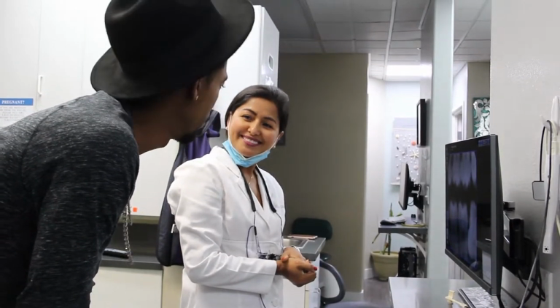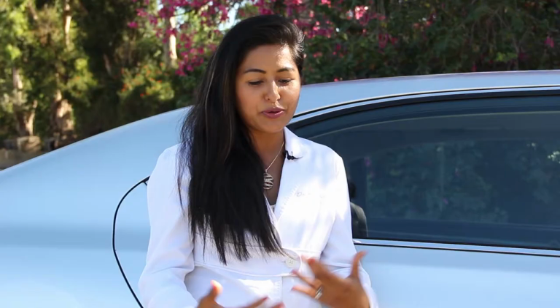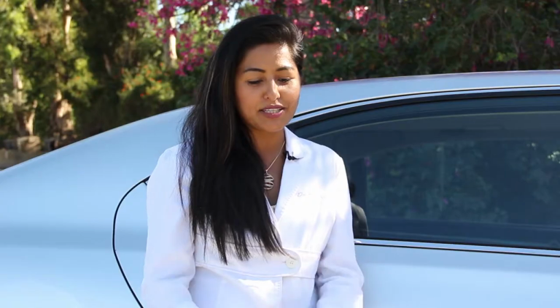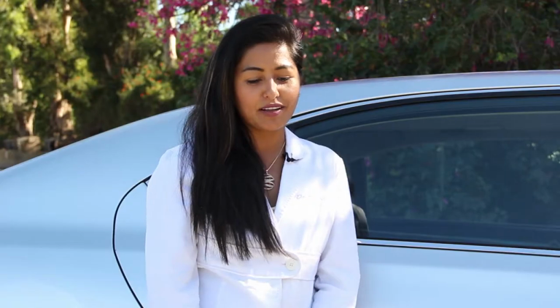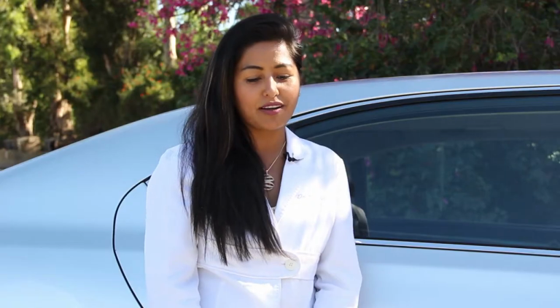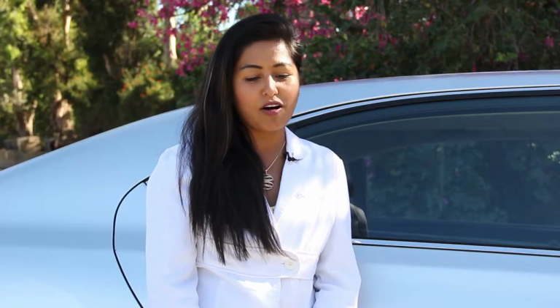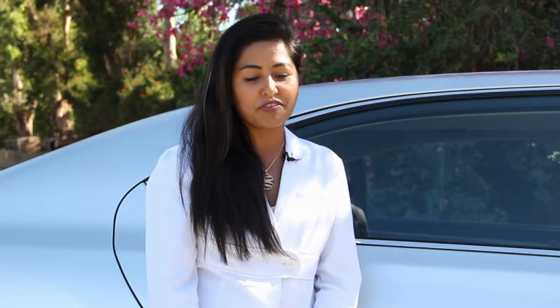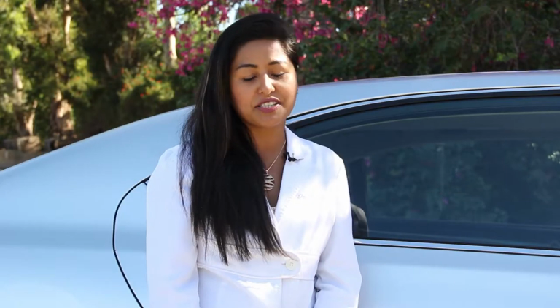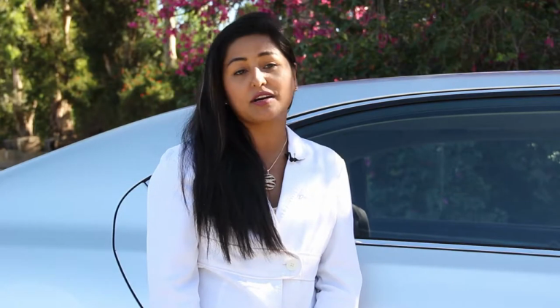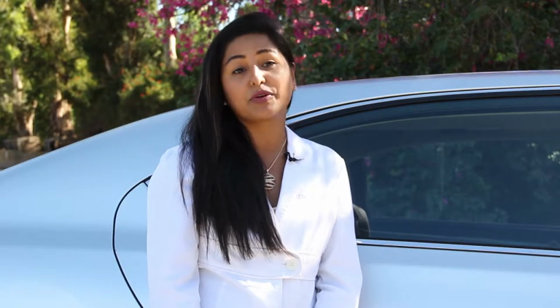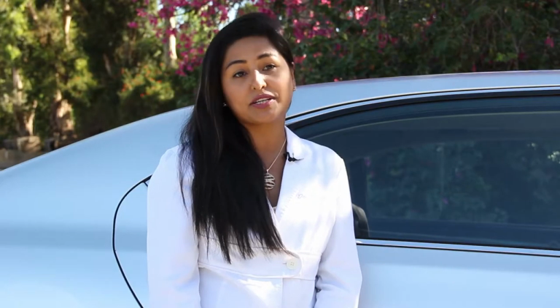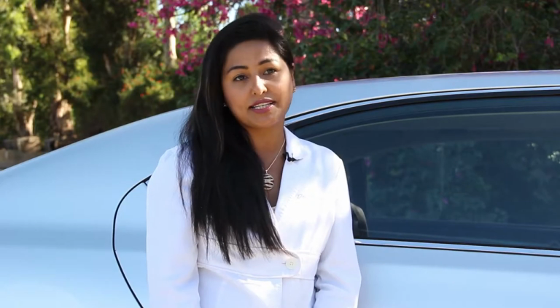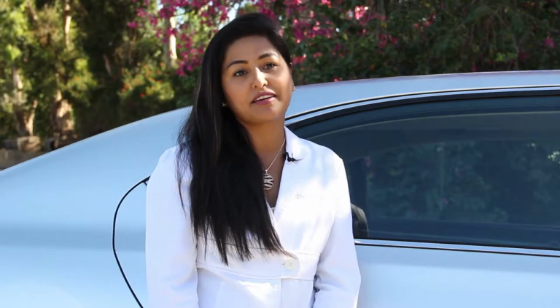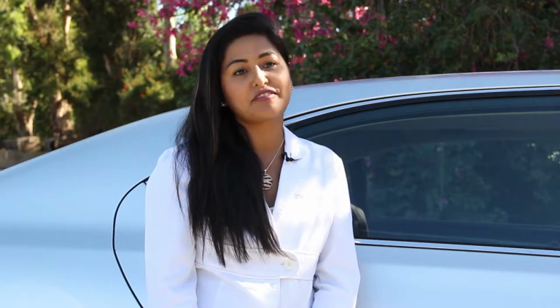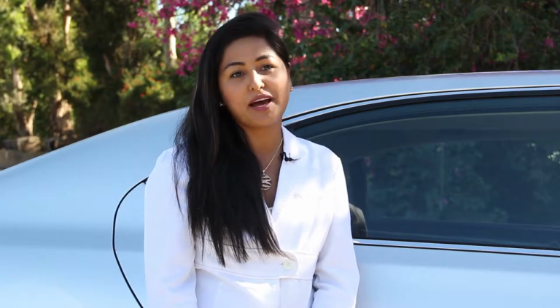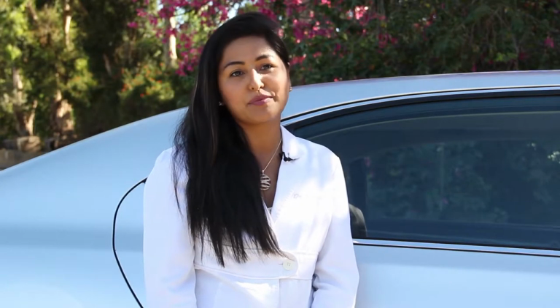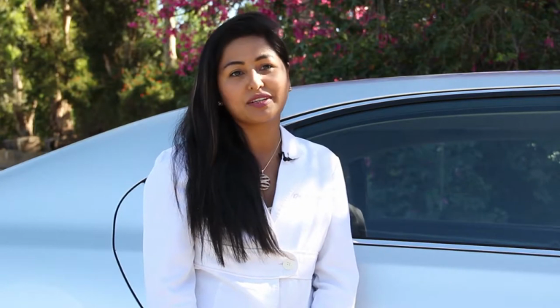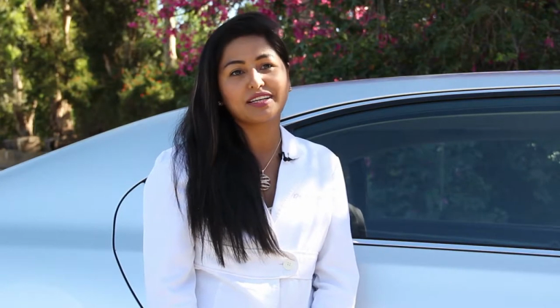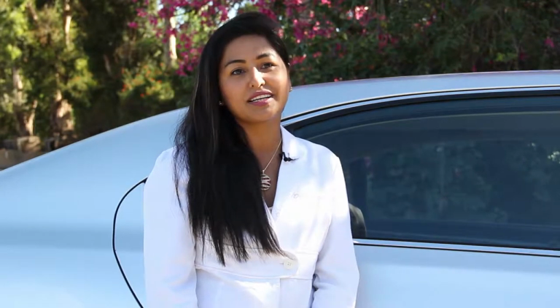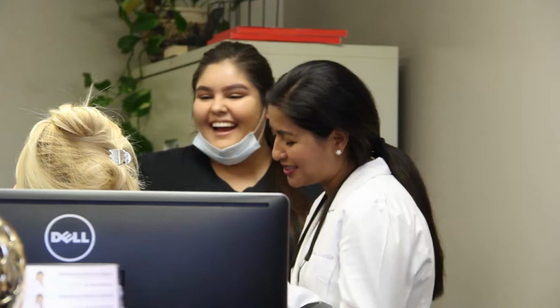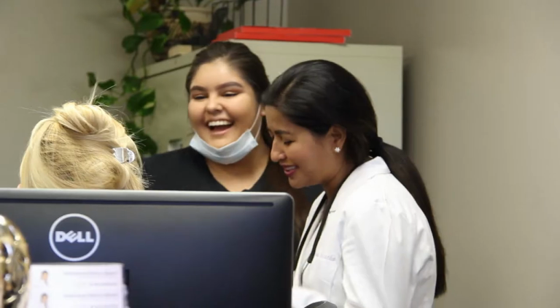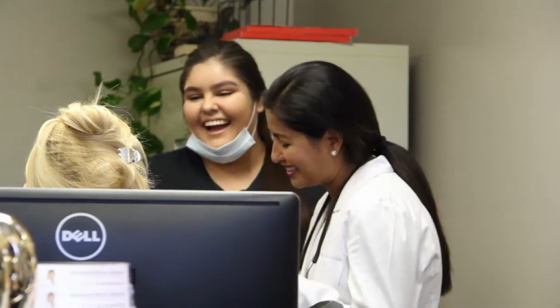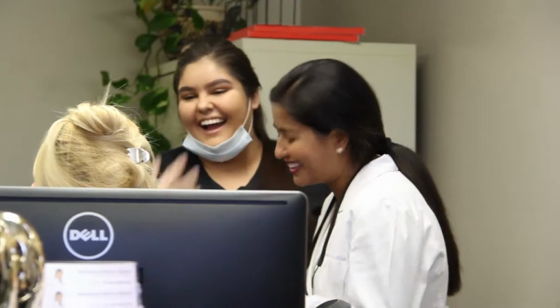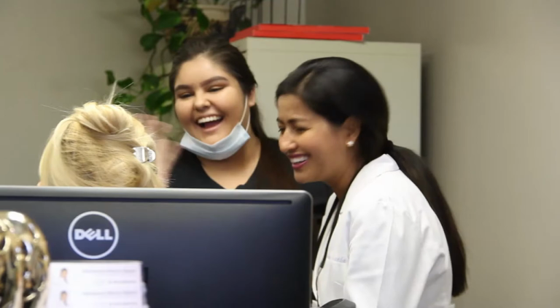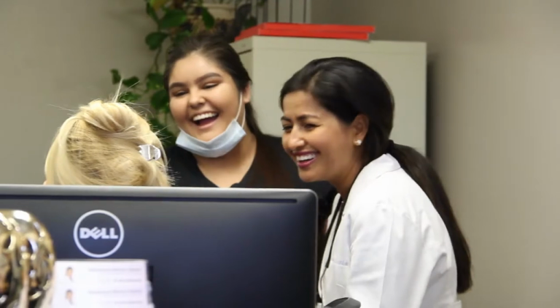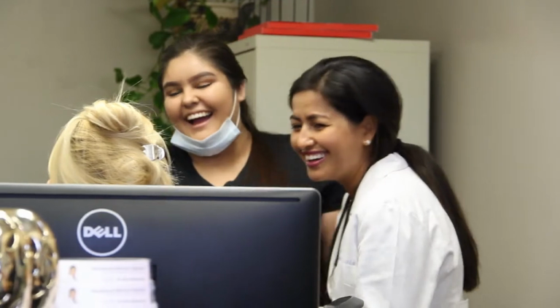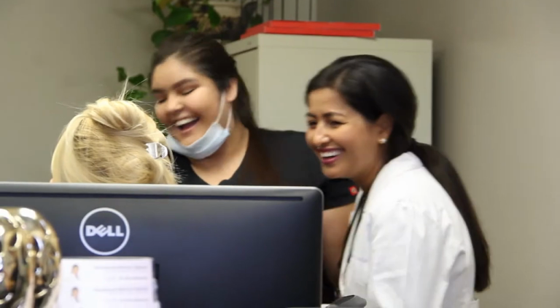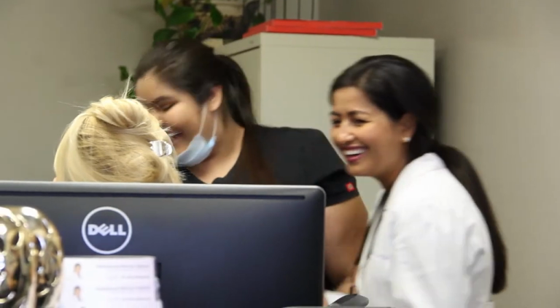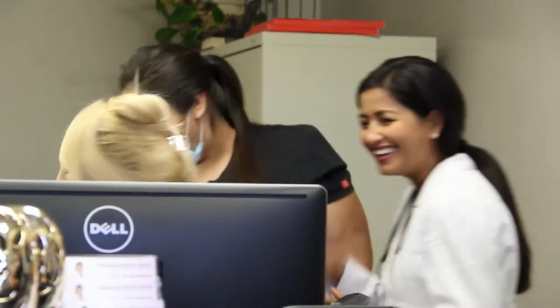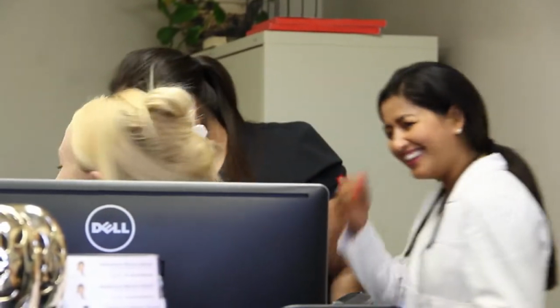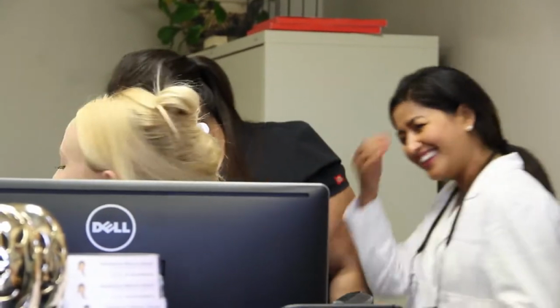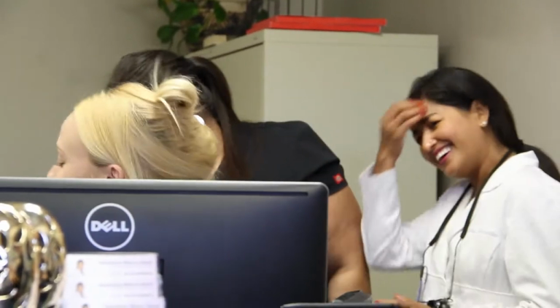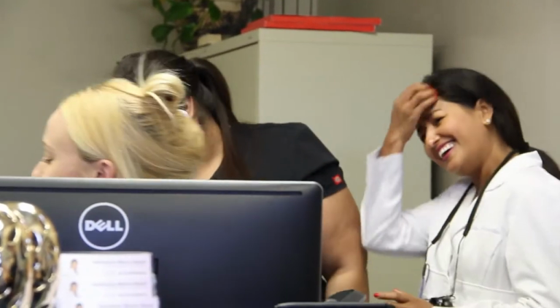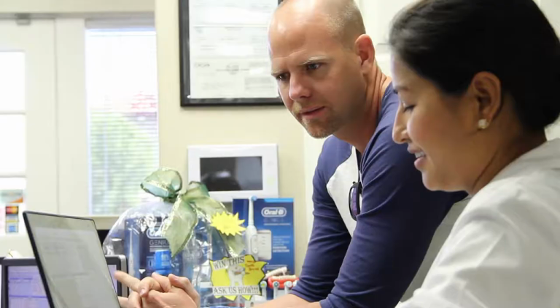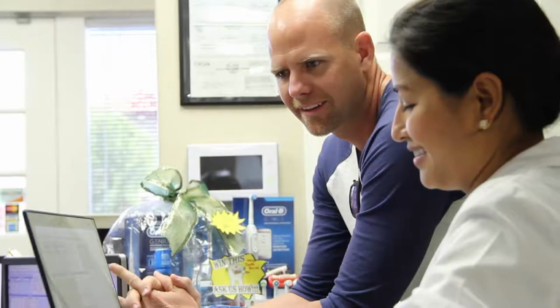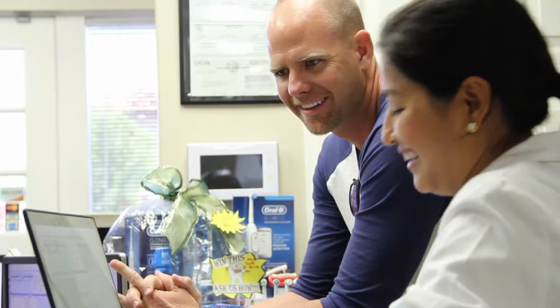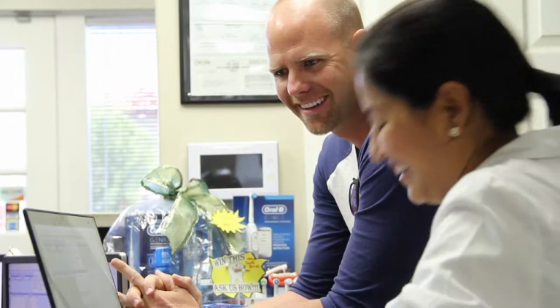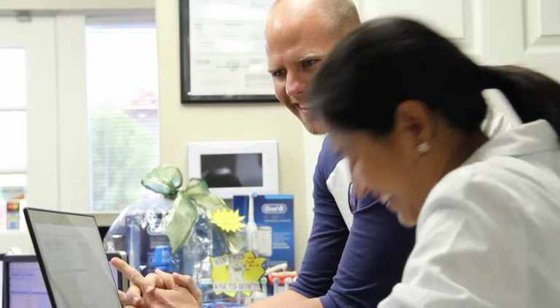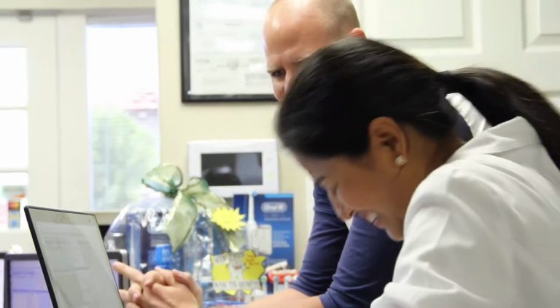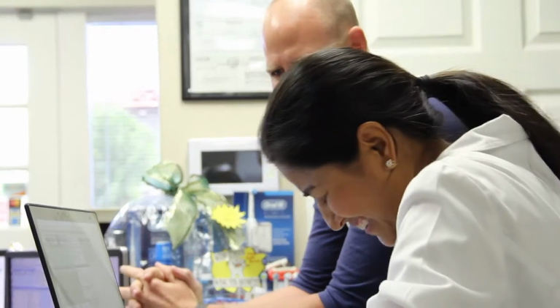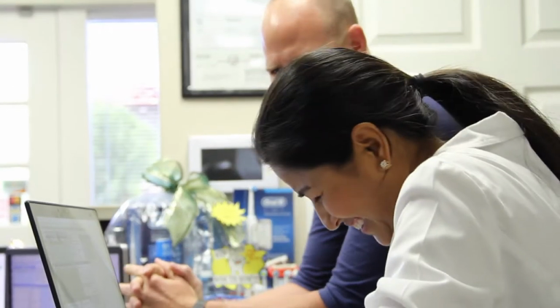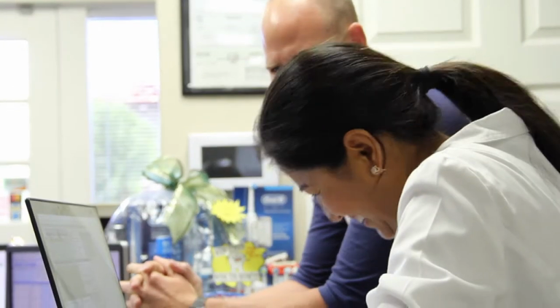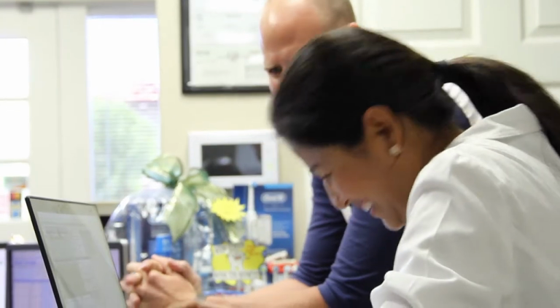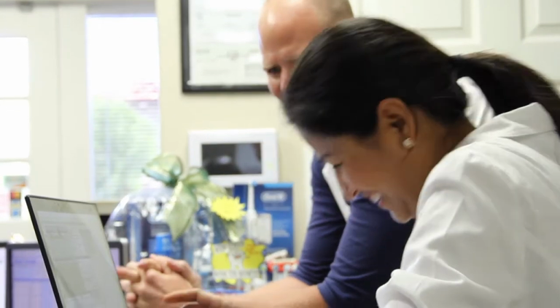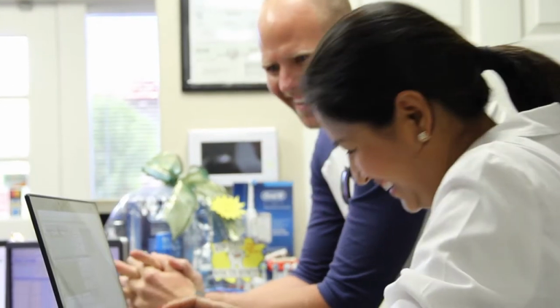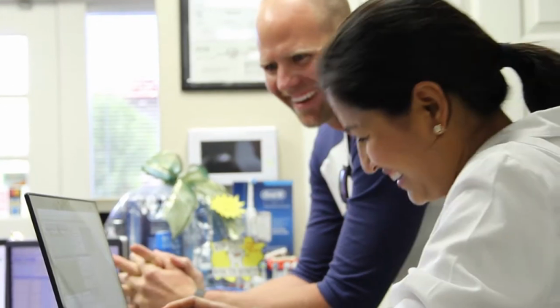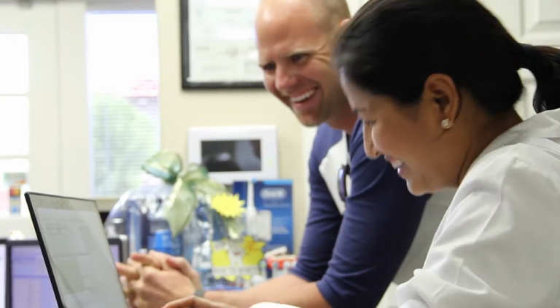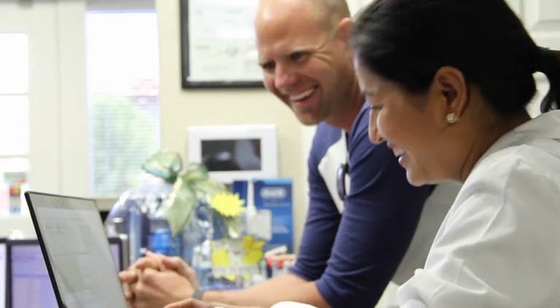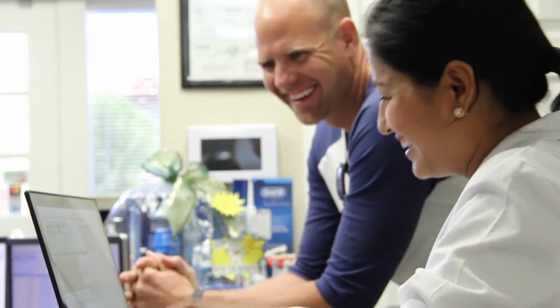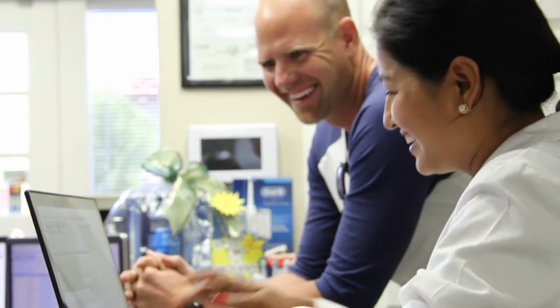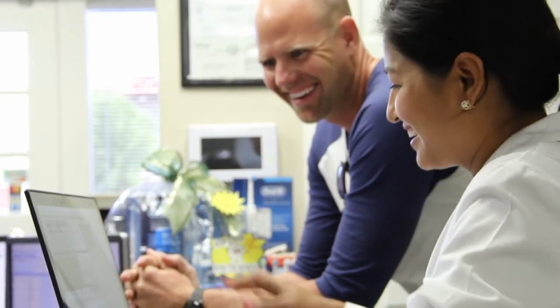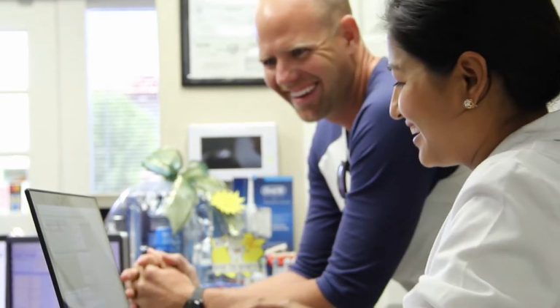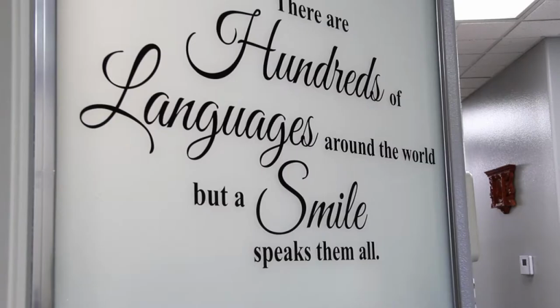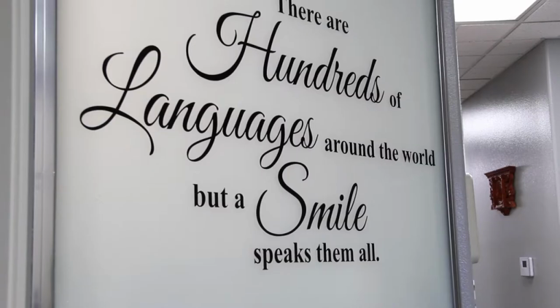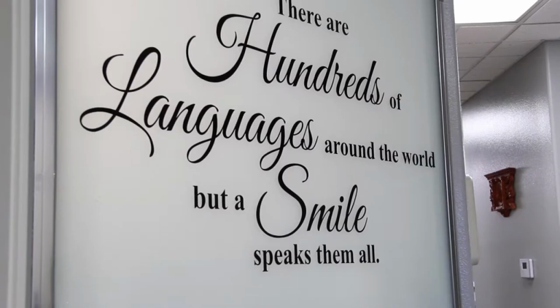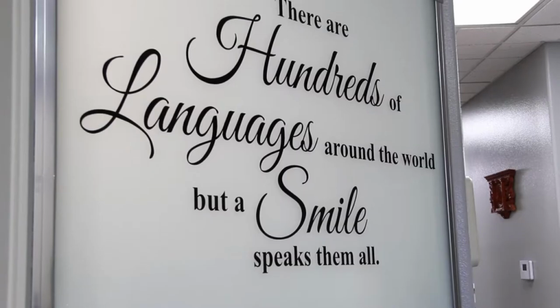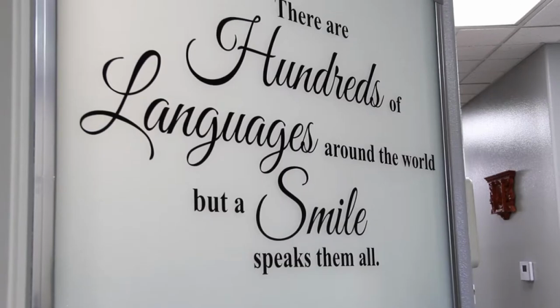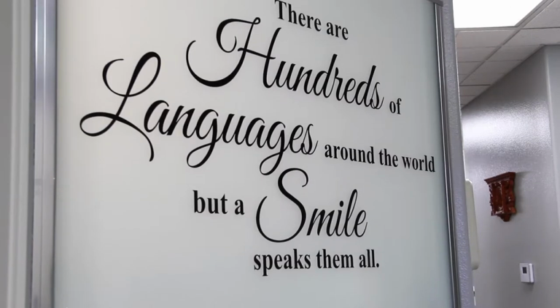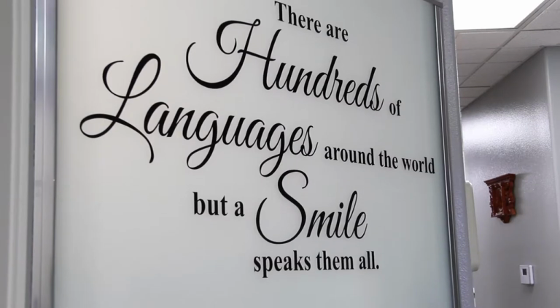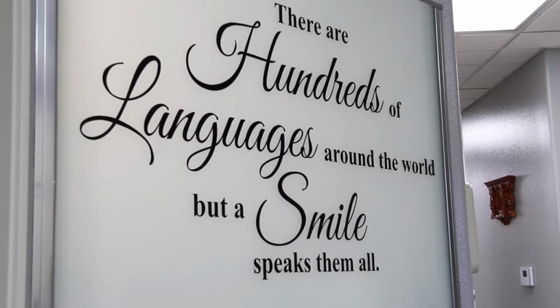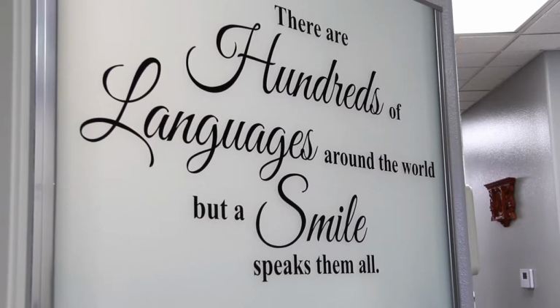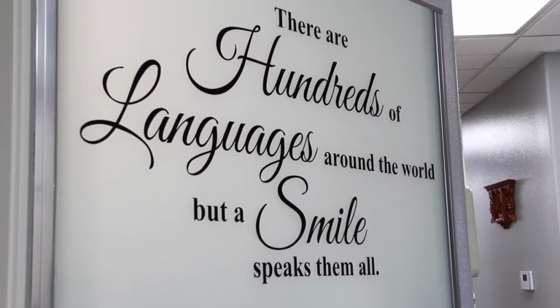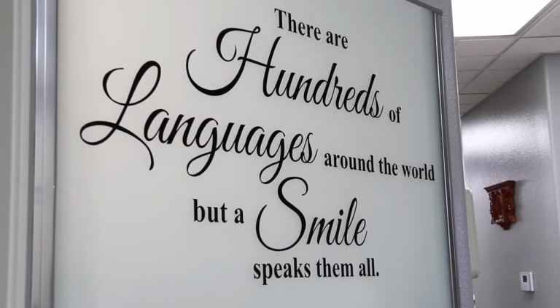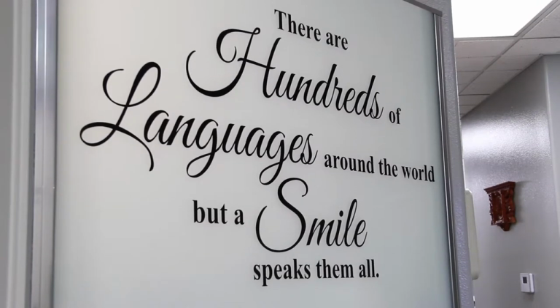We tell our office that we're a second family — that is our second home. So we treat everybody like family. That's why we call it compassionate dentistry.